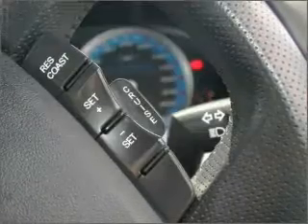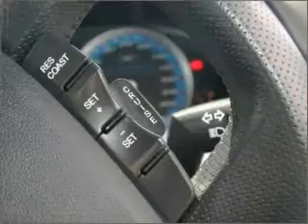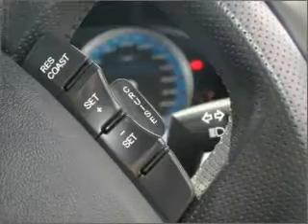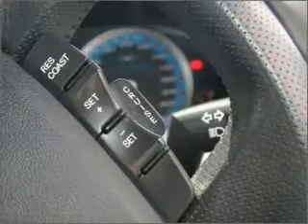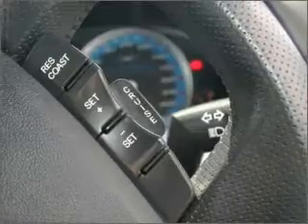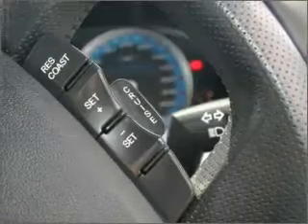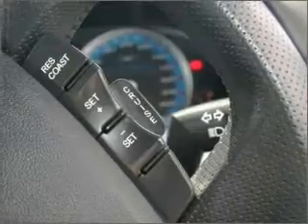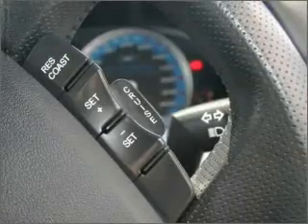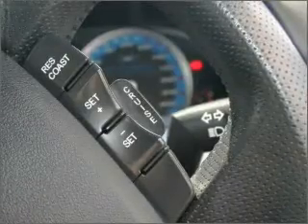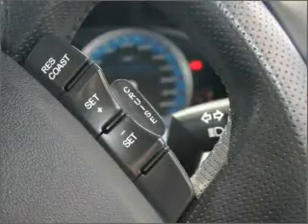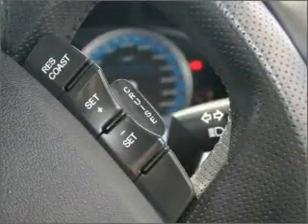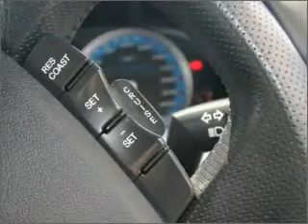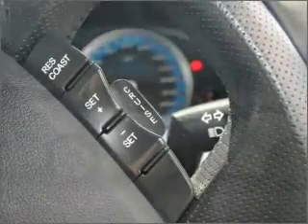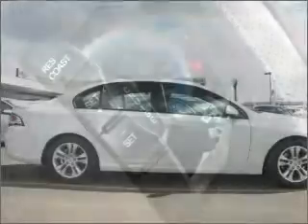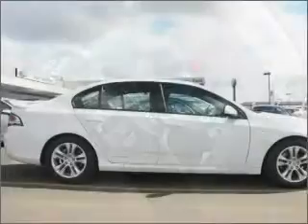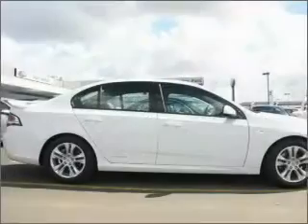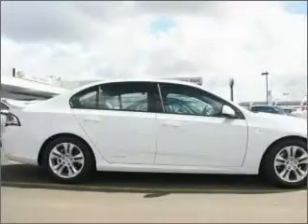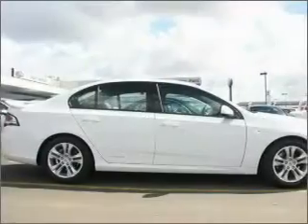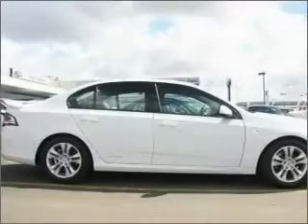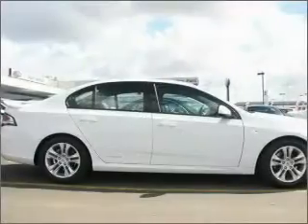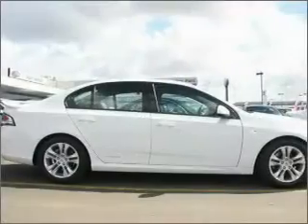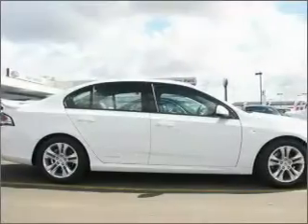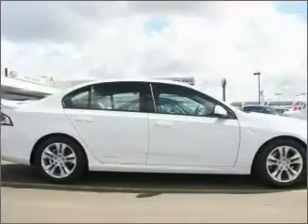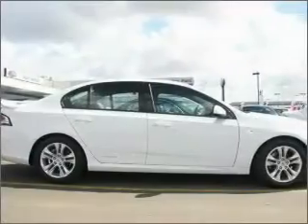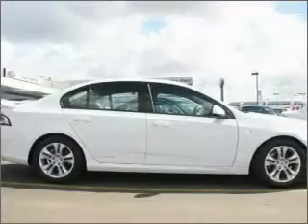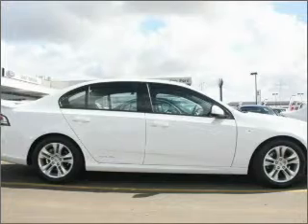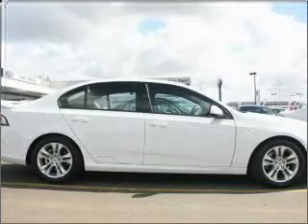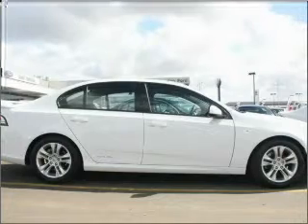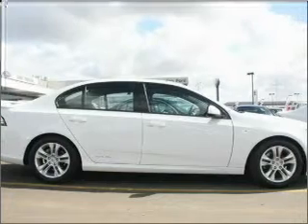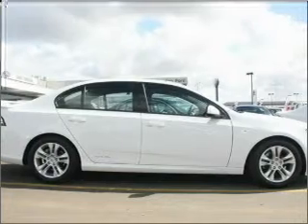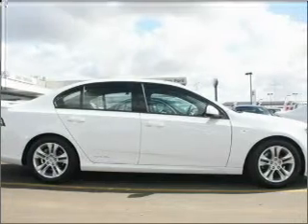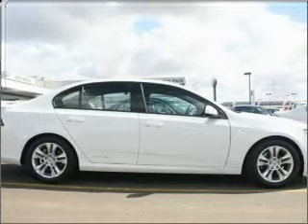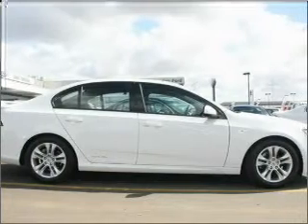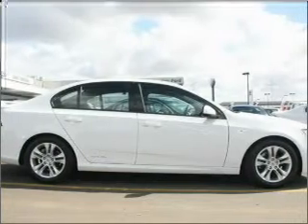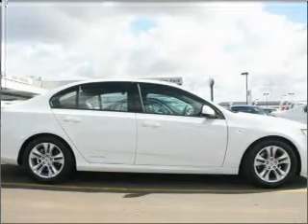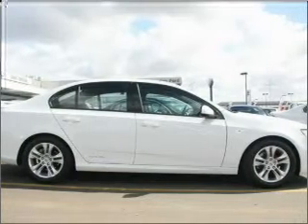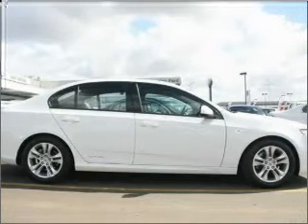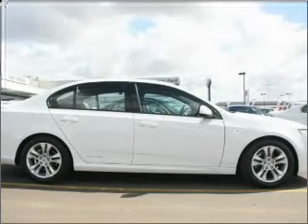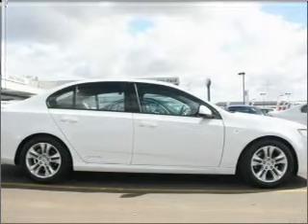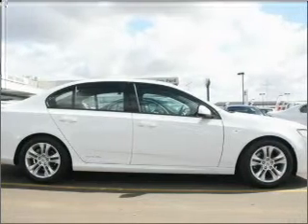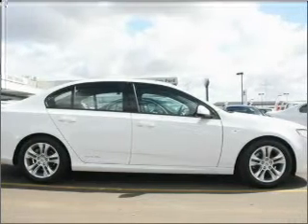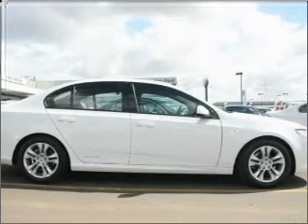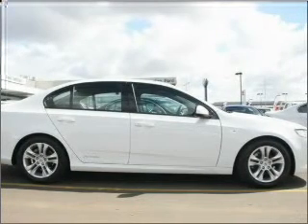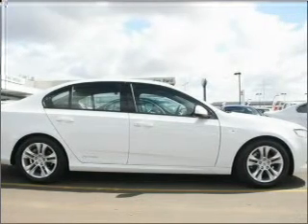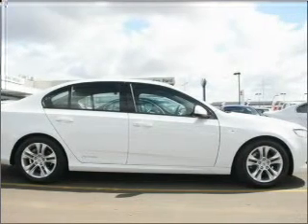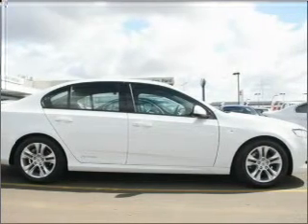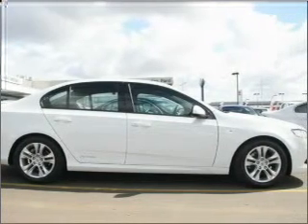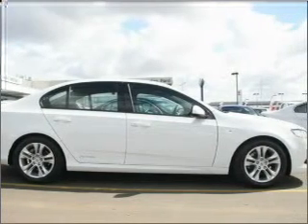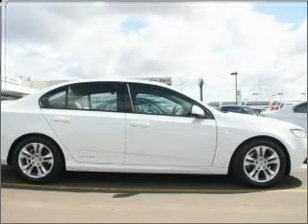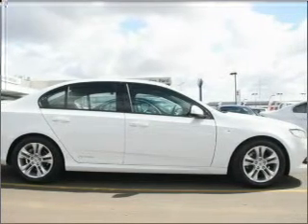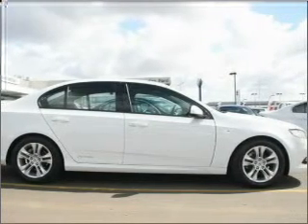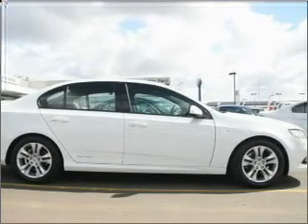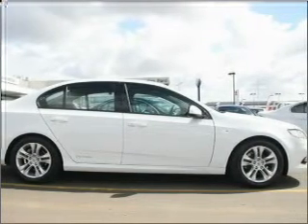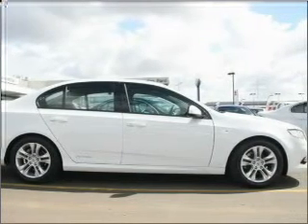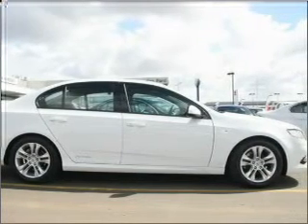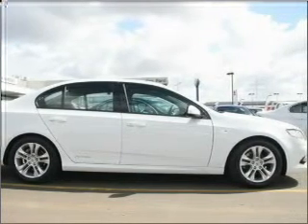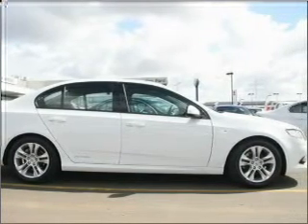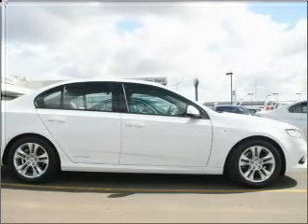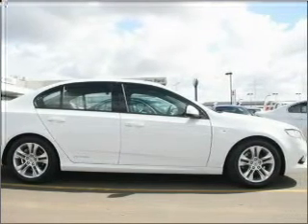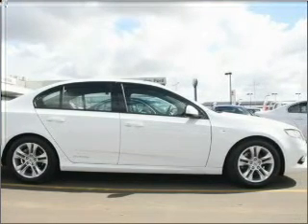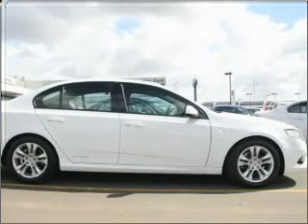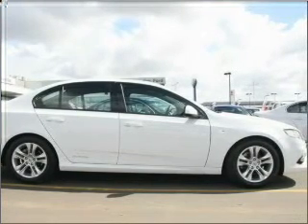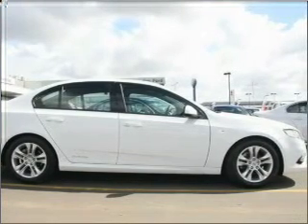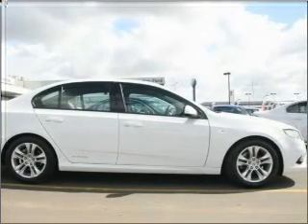Find out all you need to know to purchase this vehicle today. Bye. Thank you.